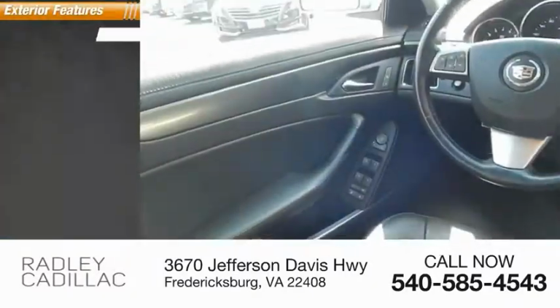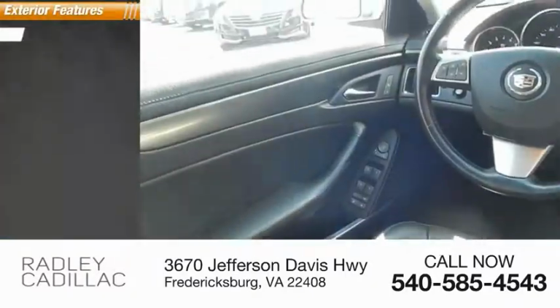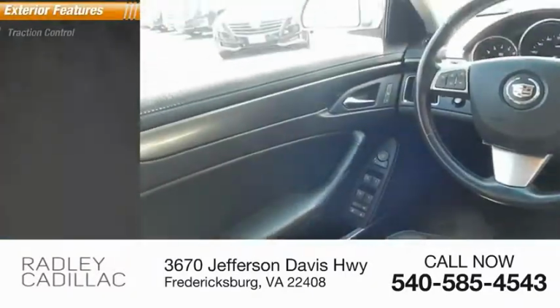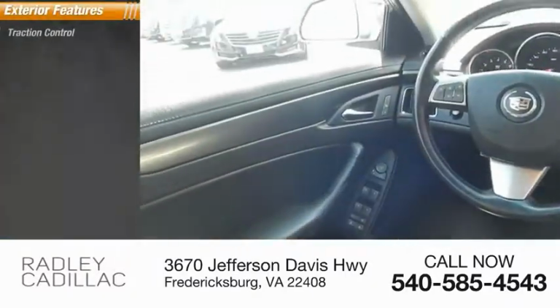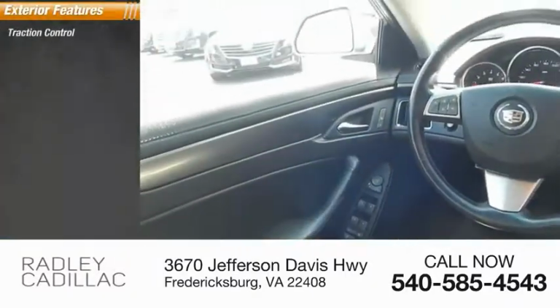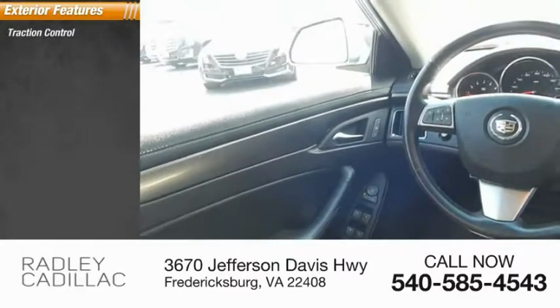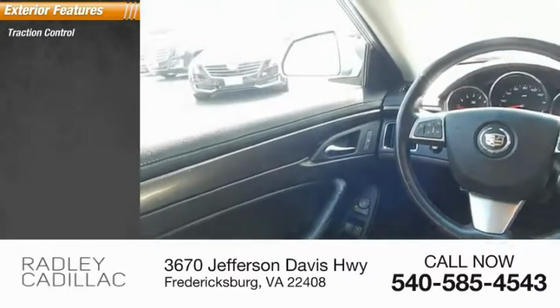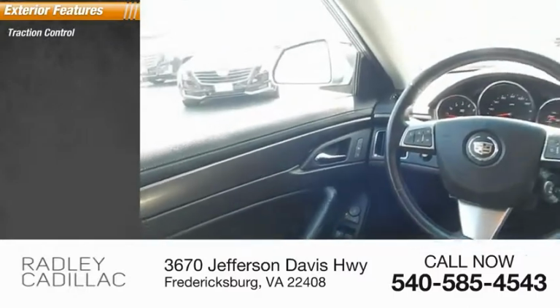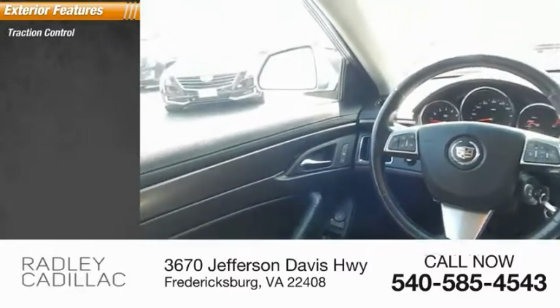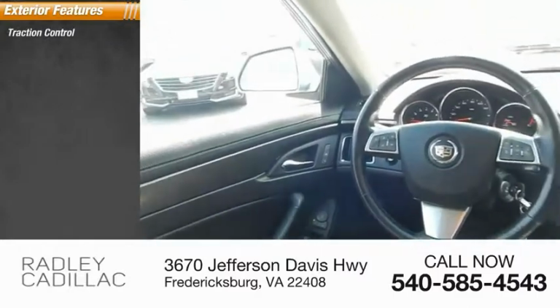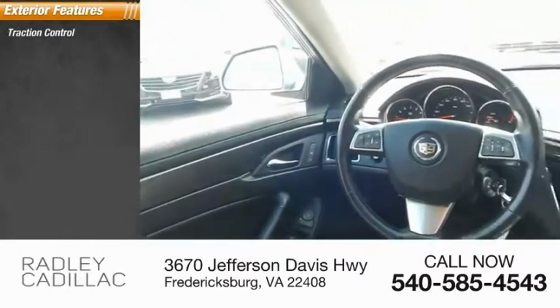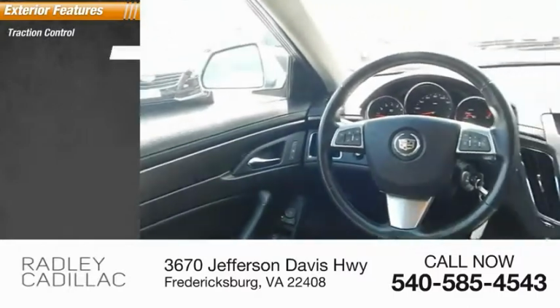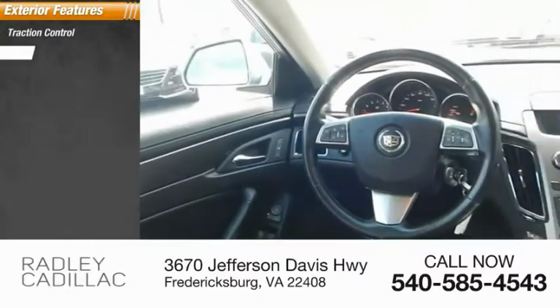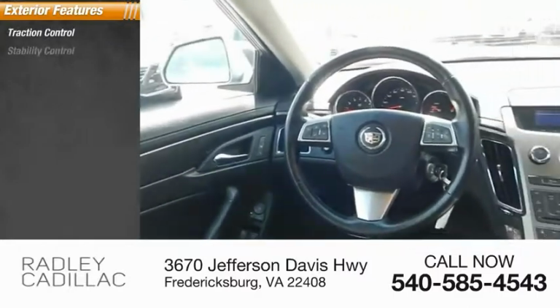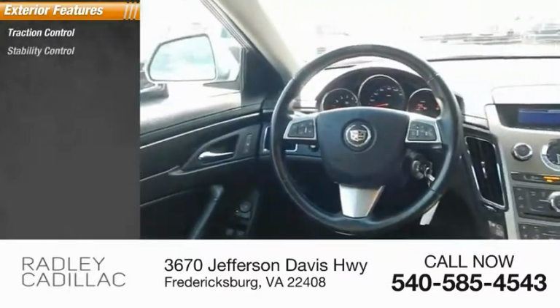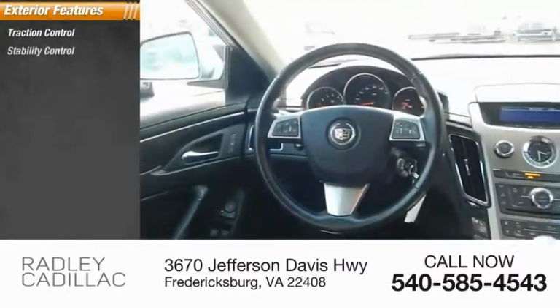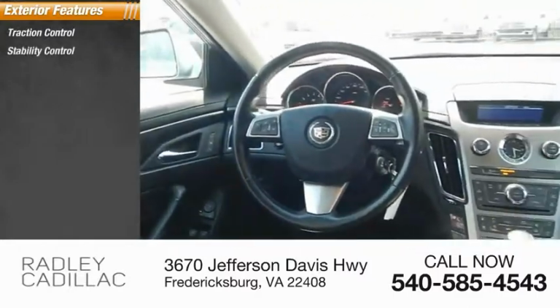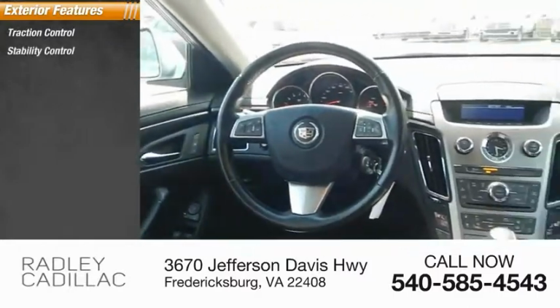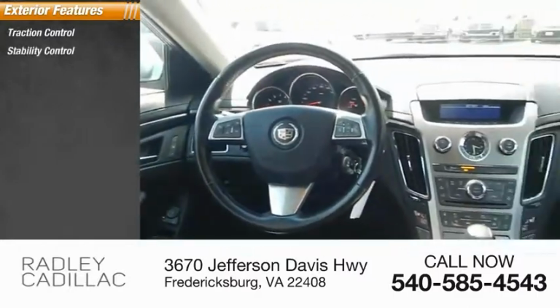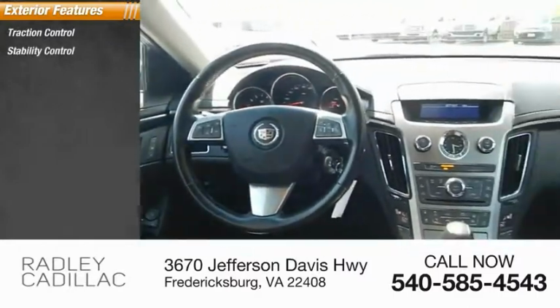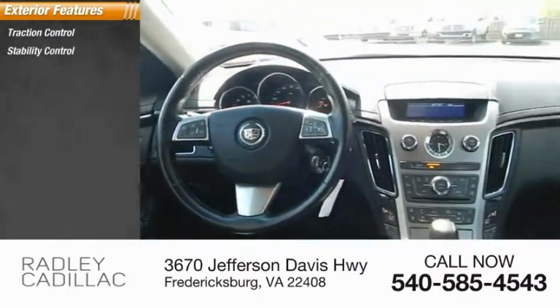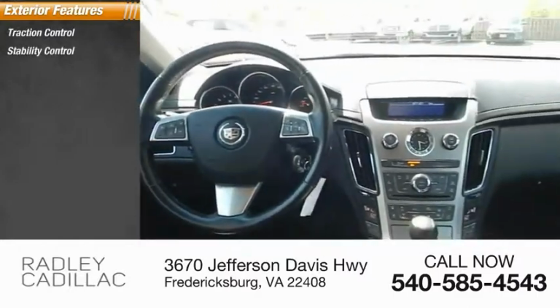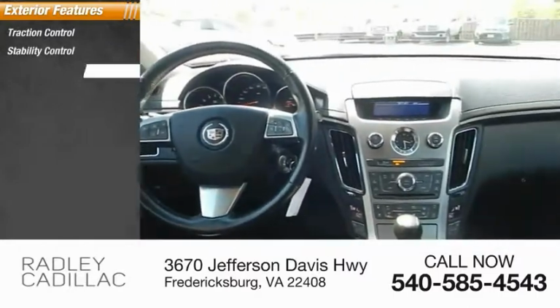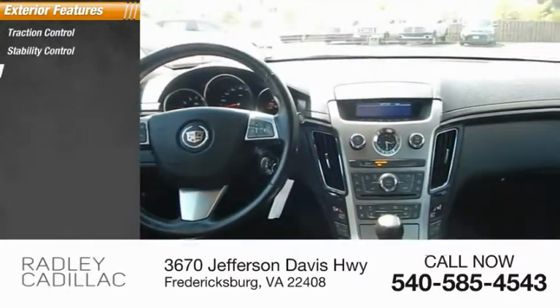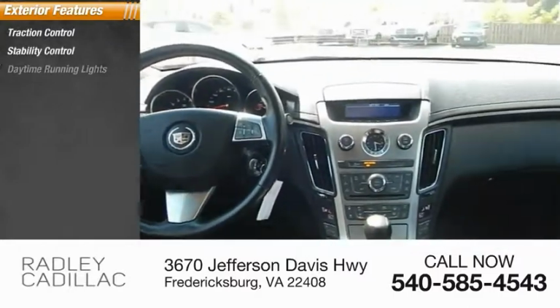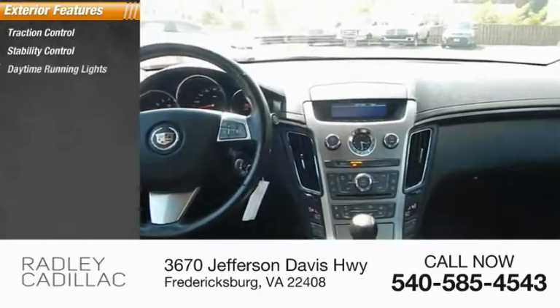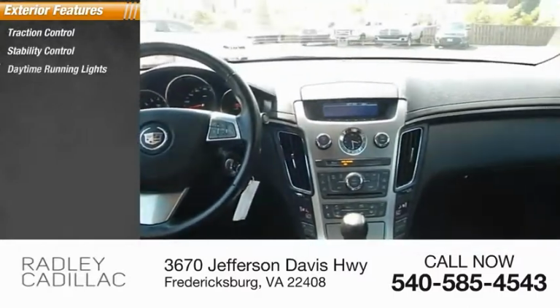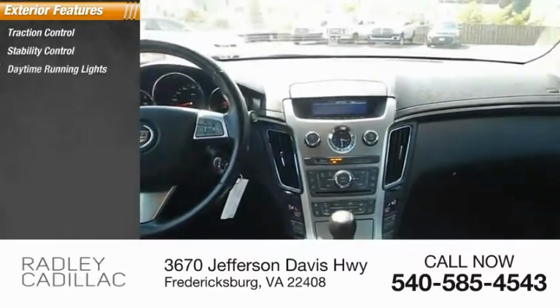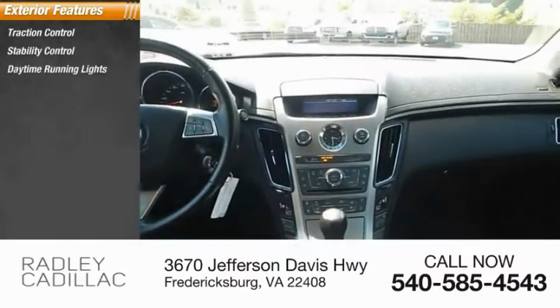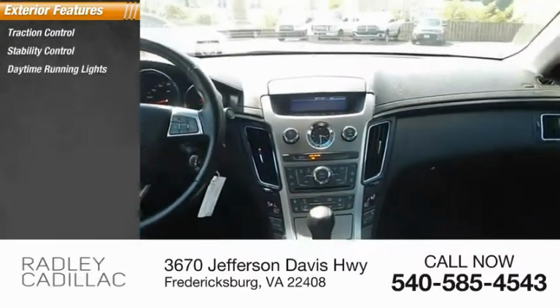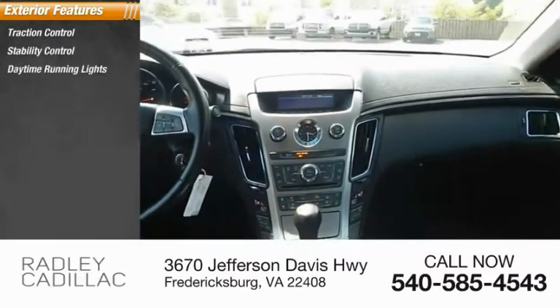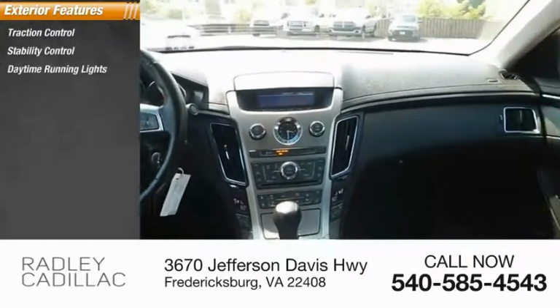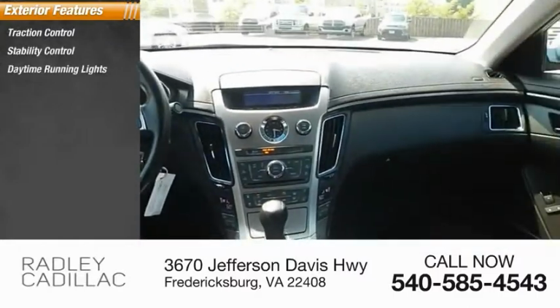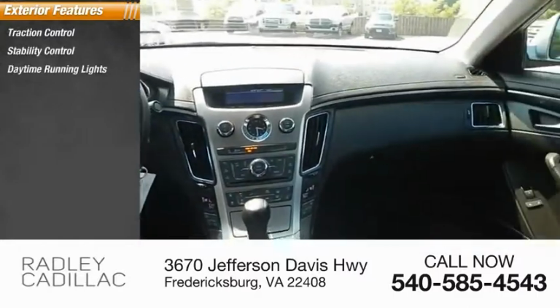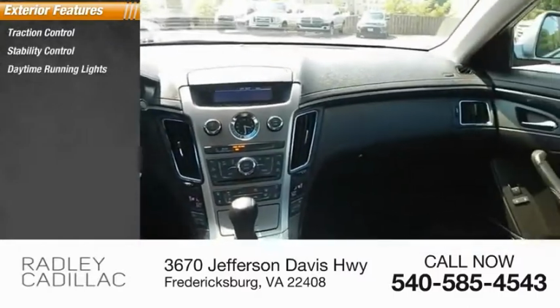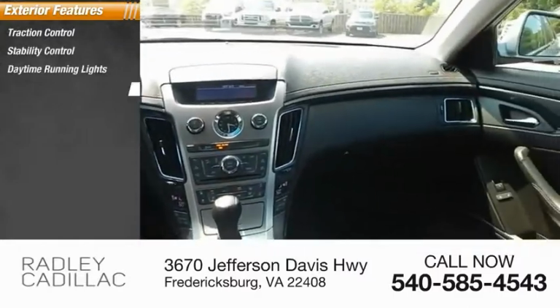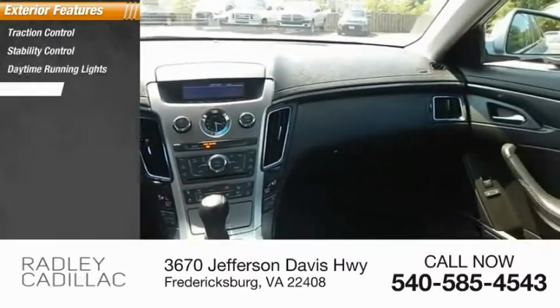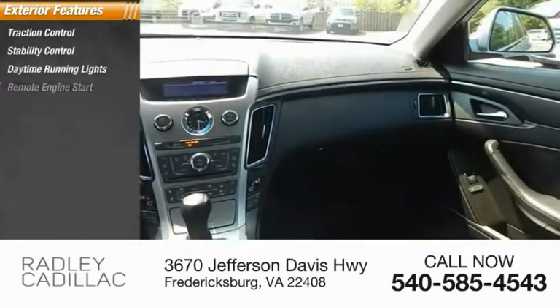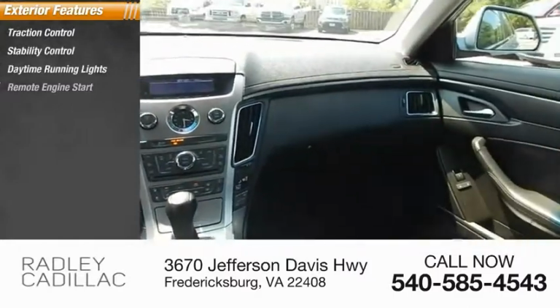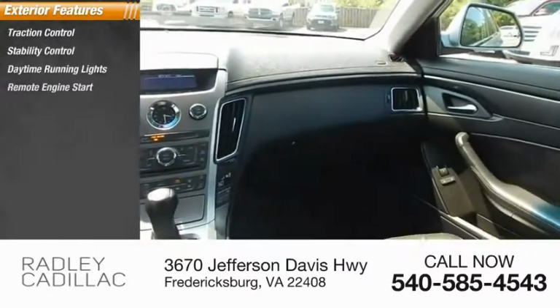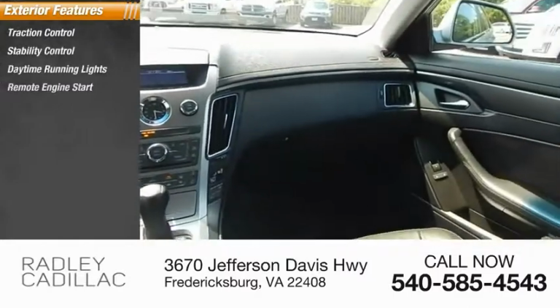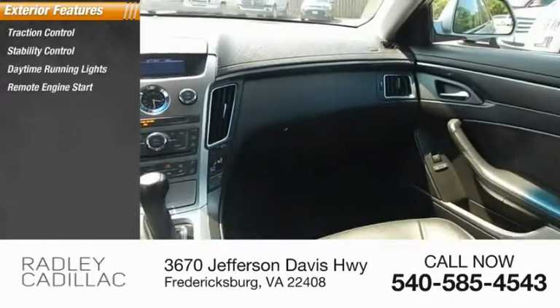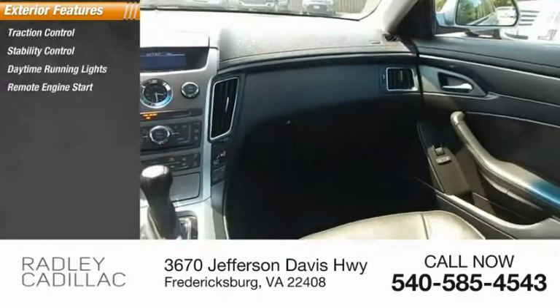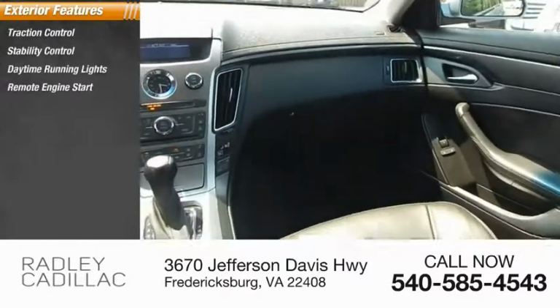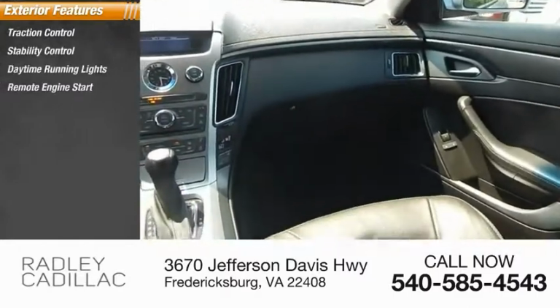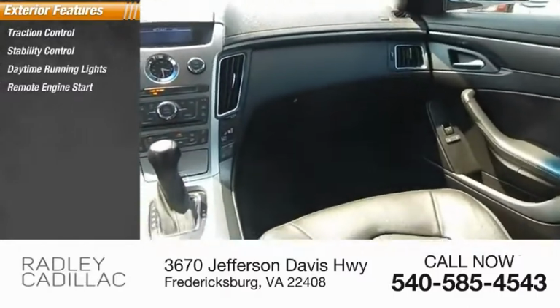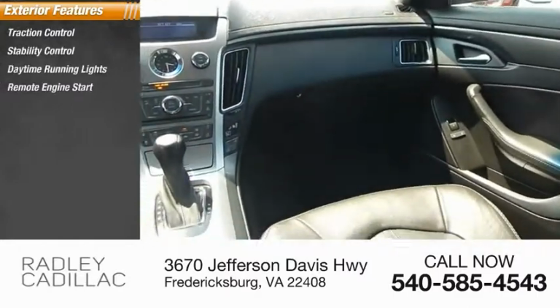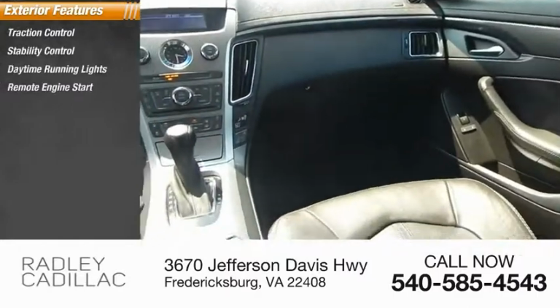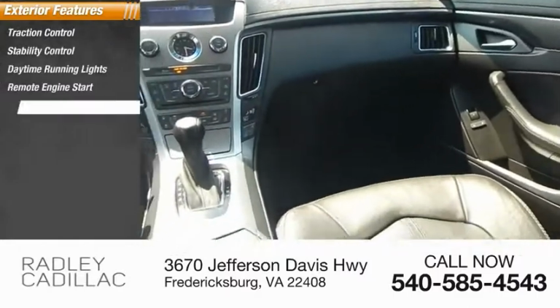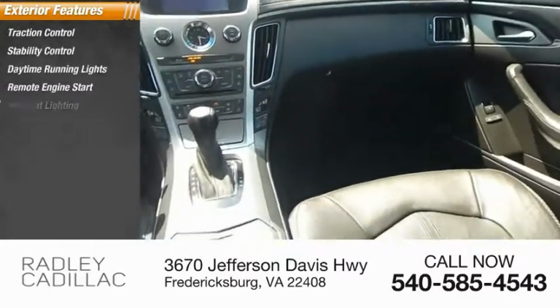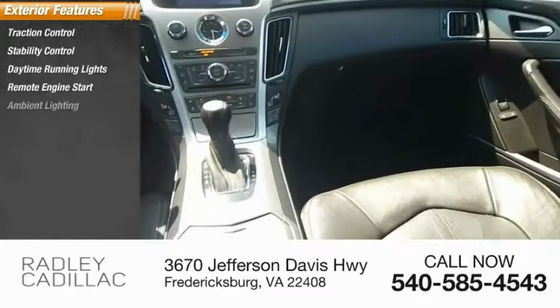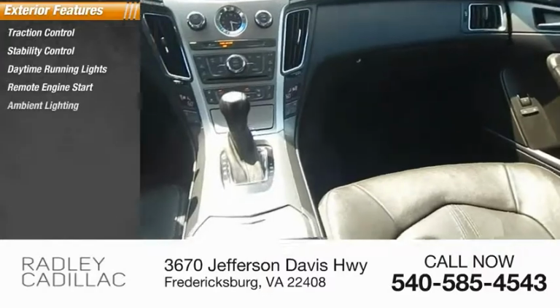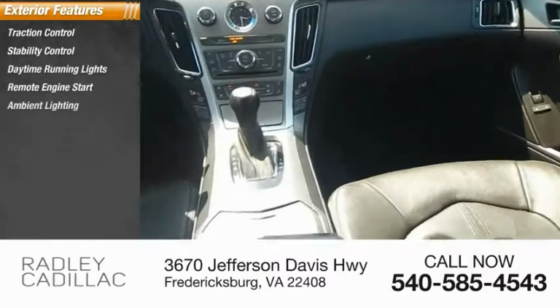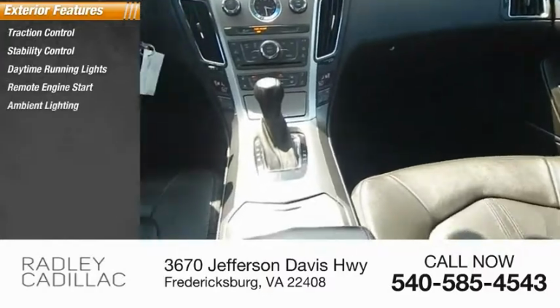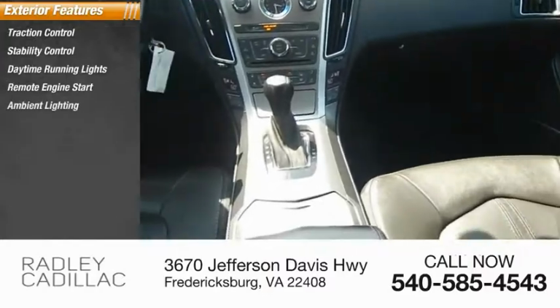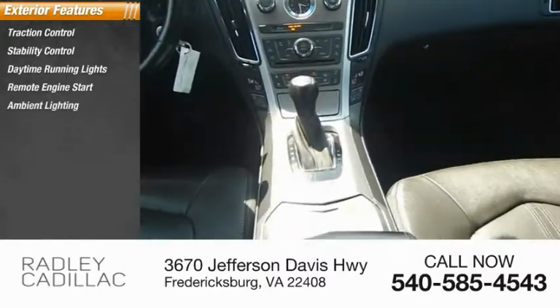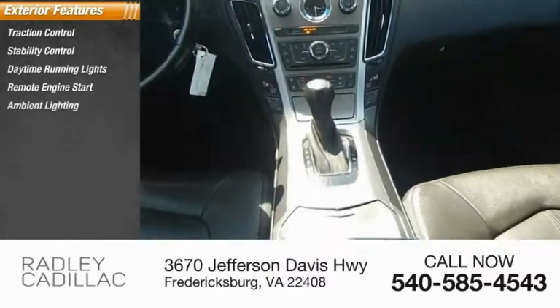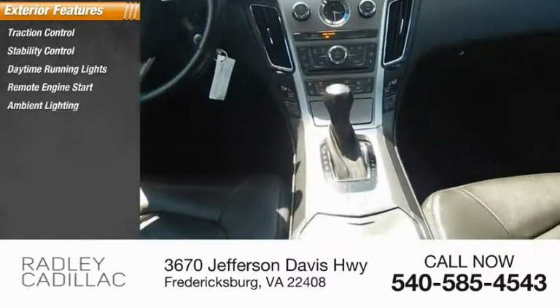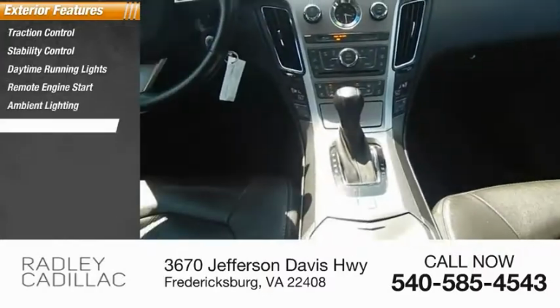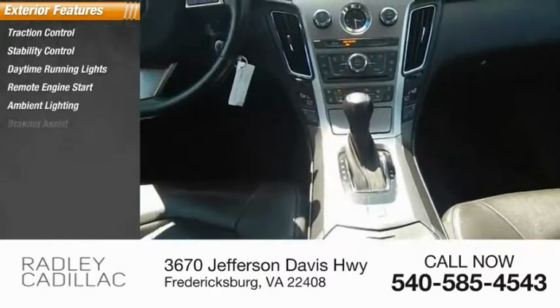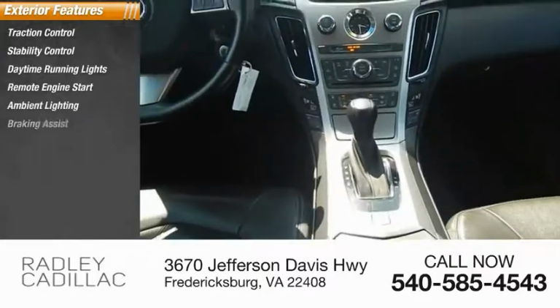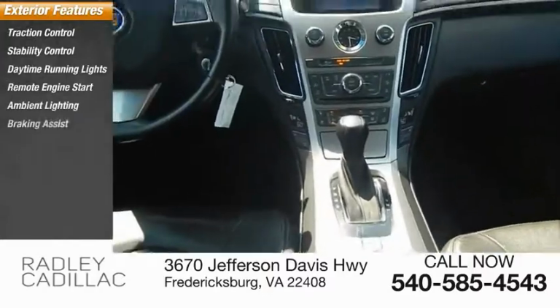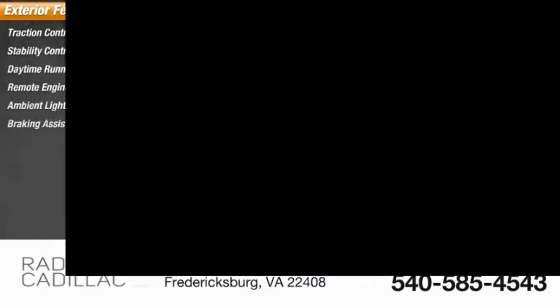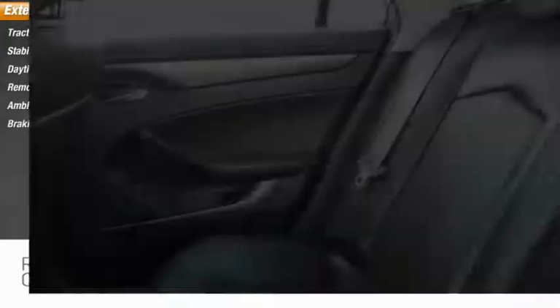Traction control, stability control, daytime running lights, remote engine start, ambient lighting, braking assist.